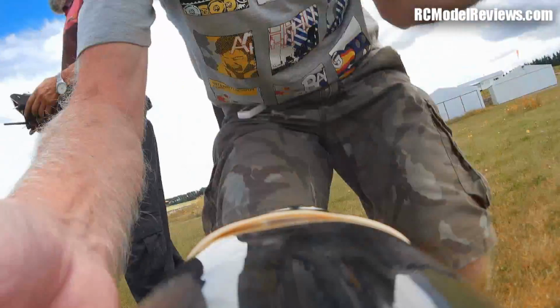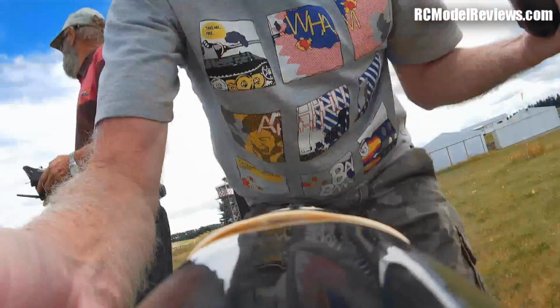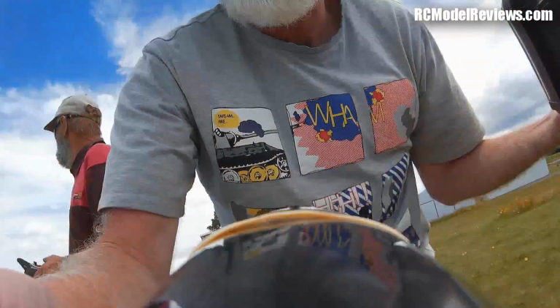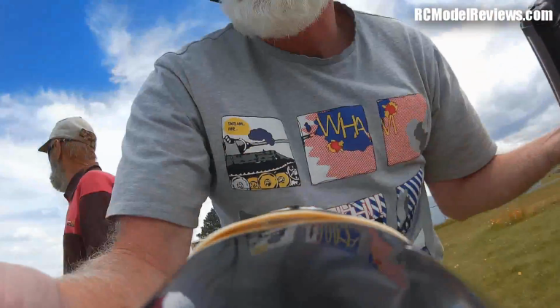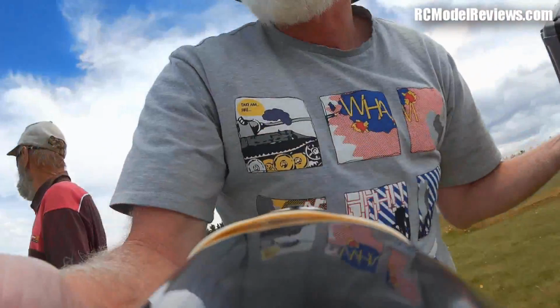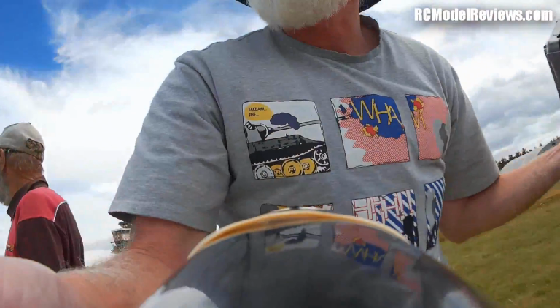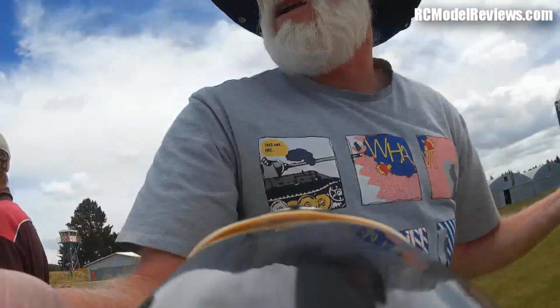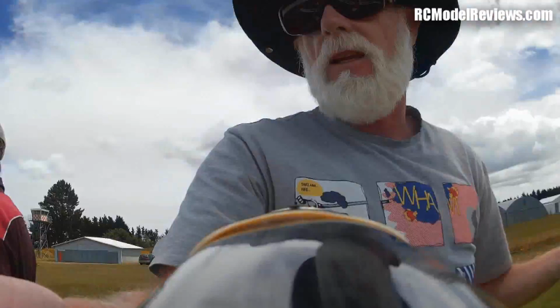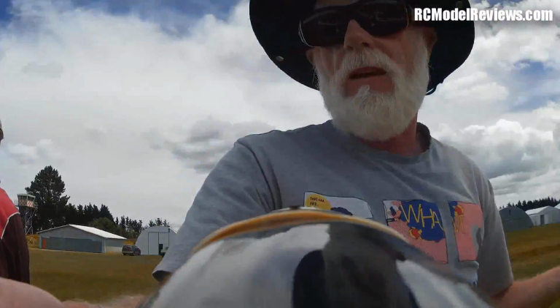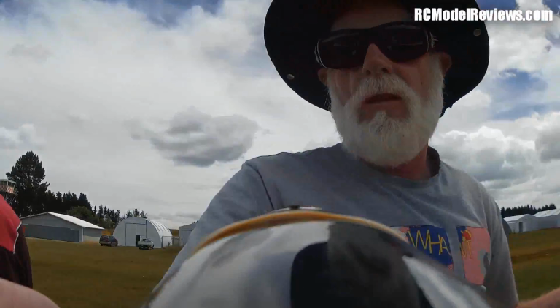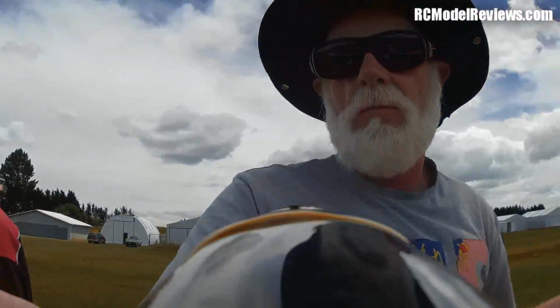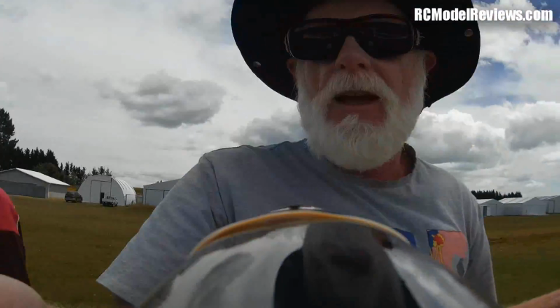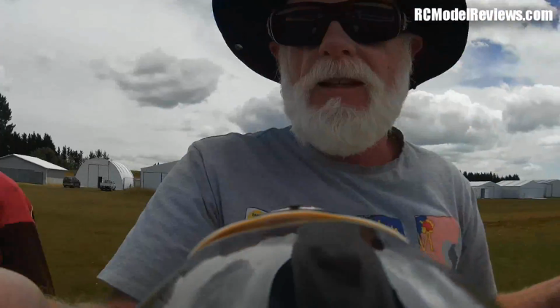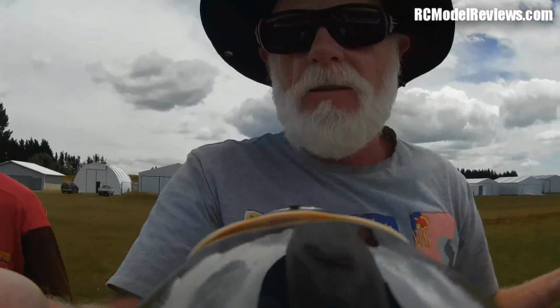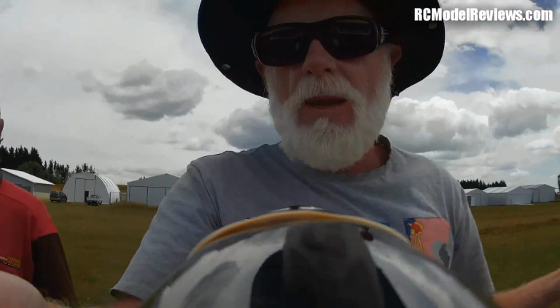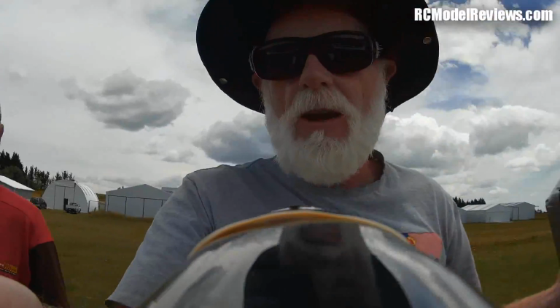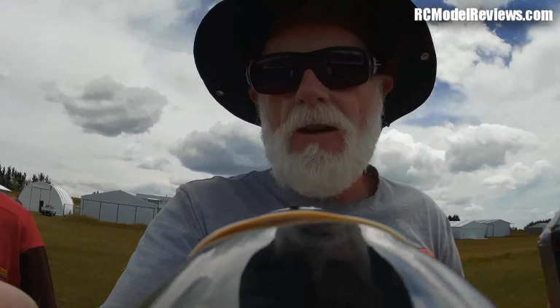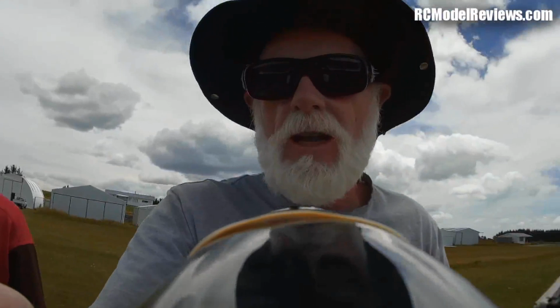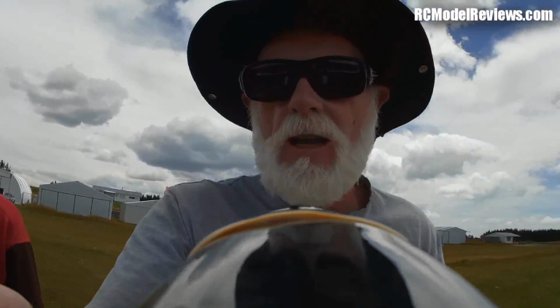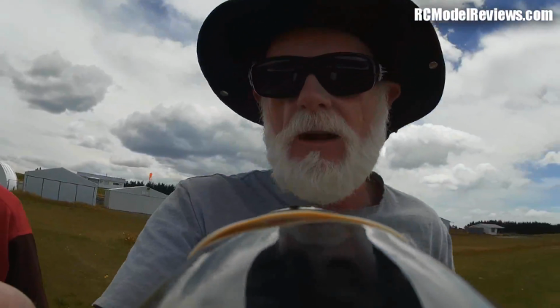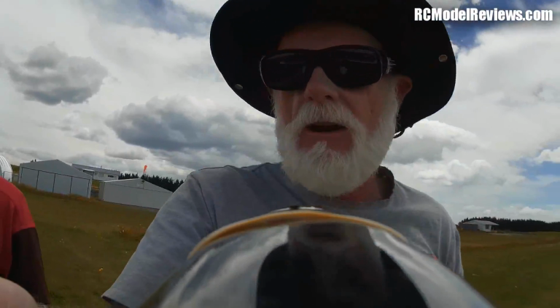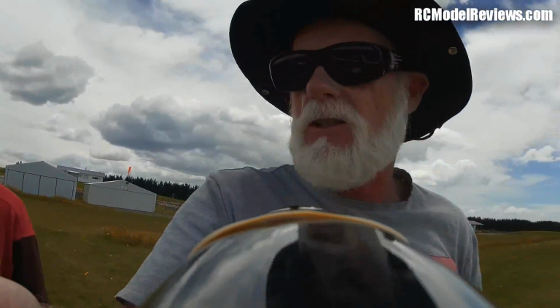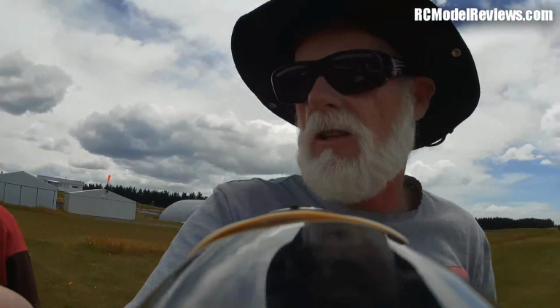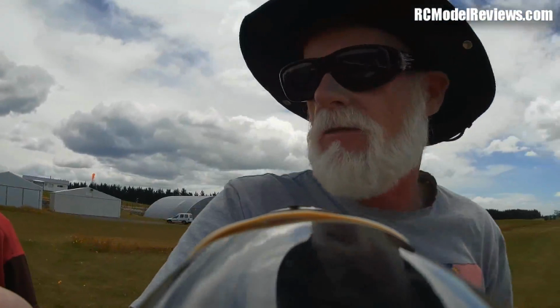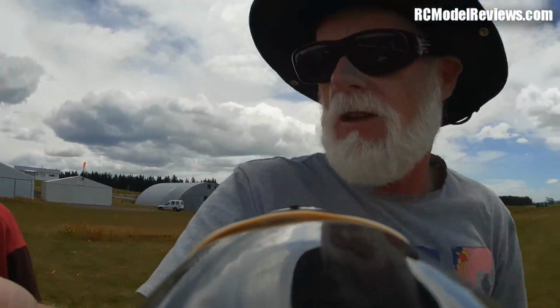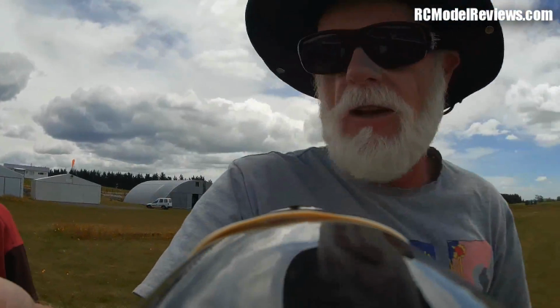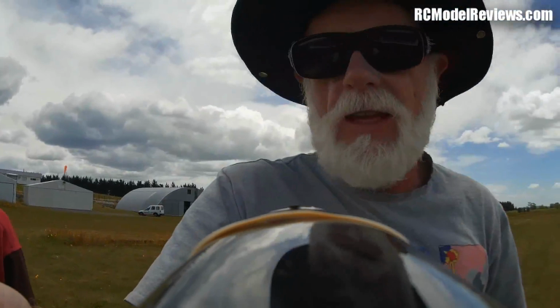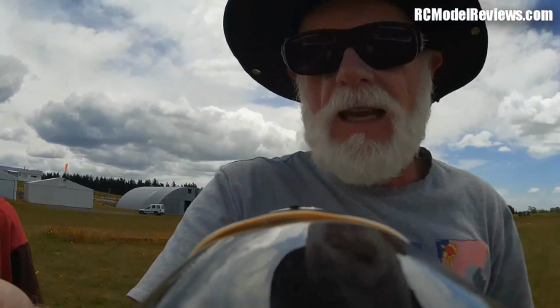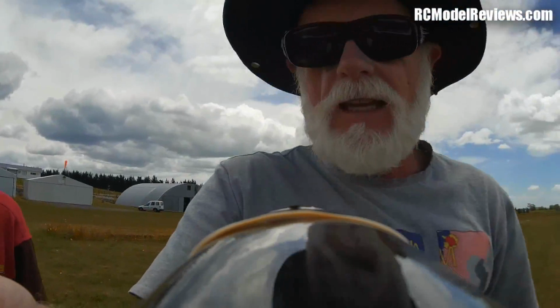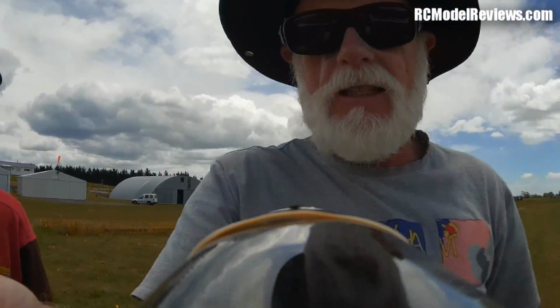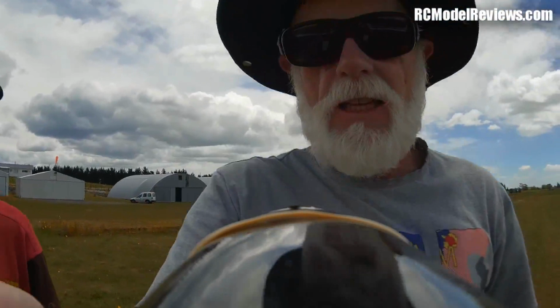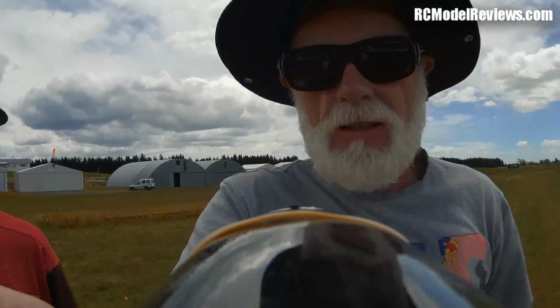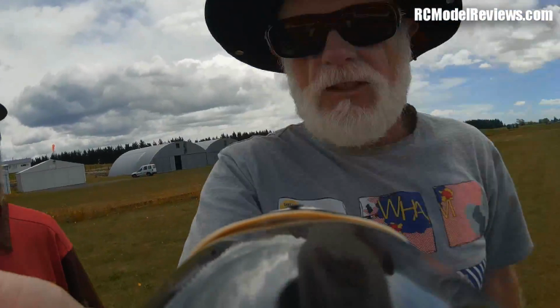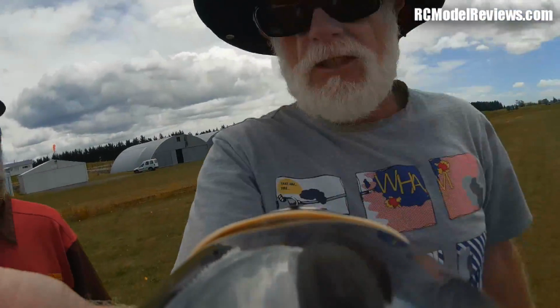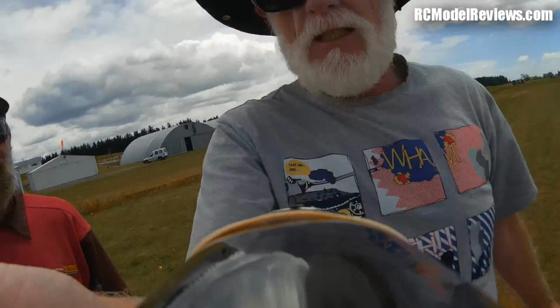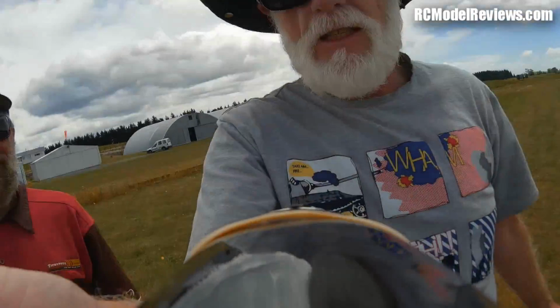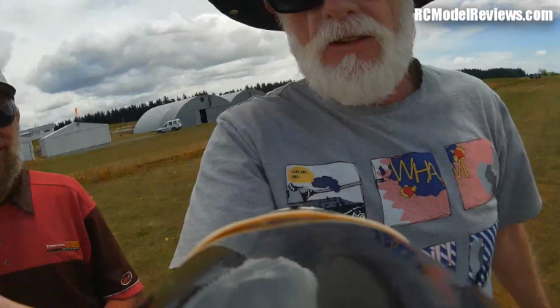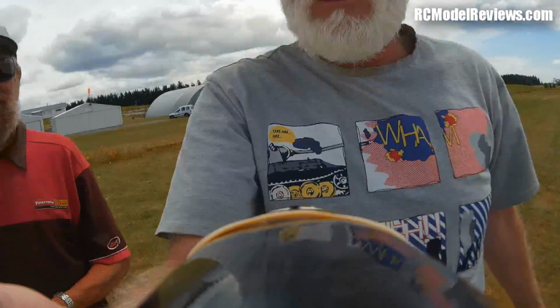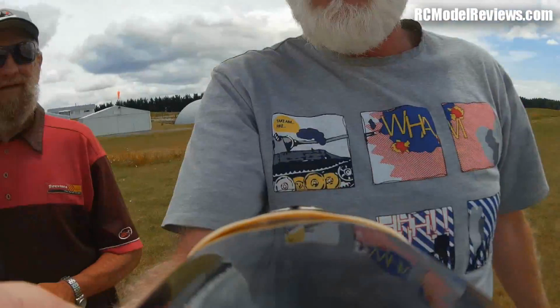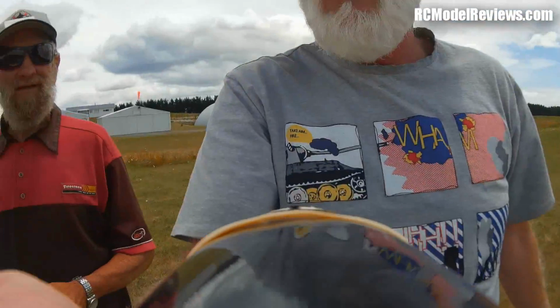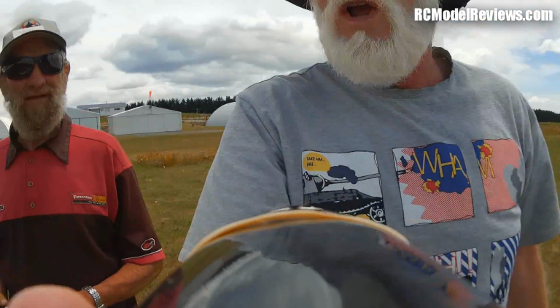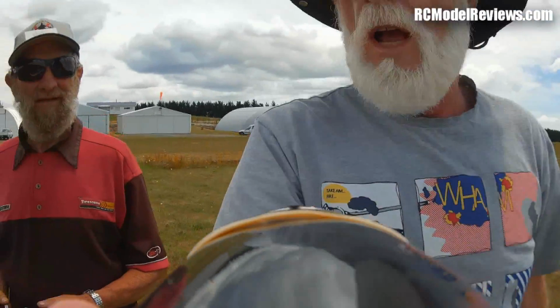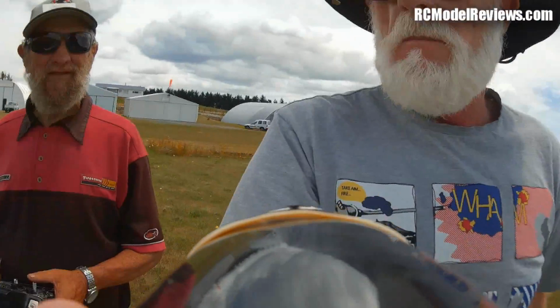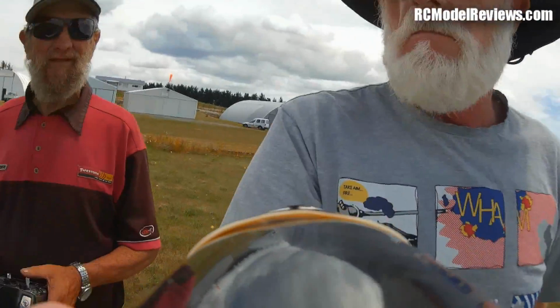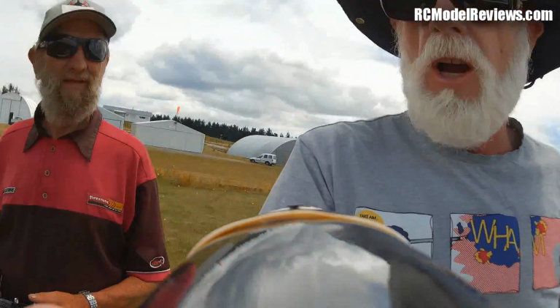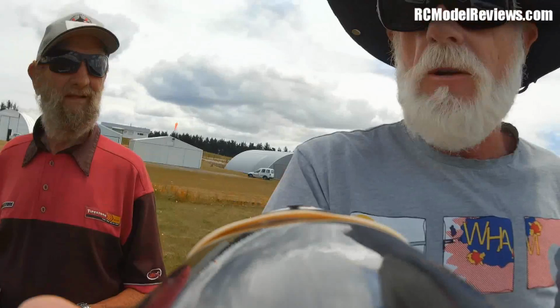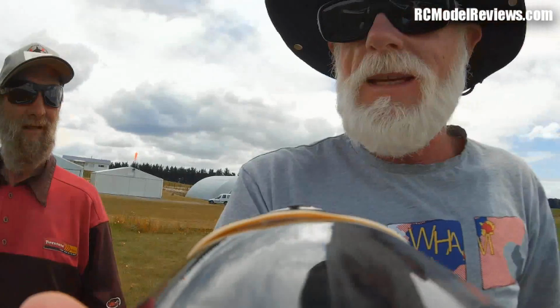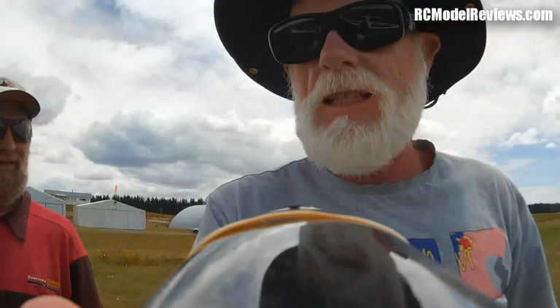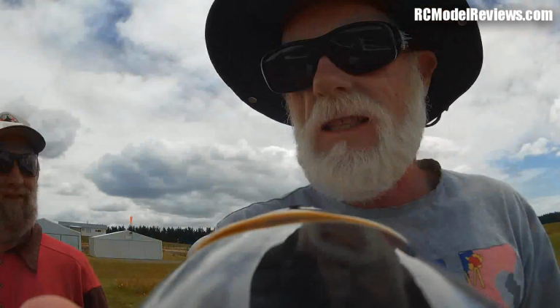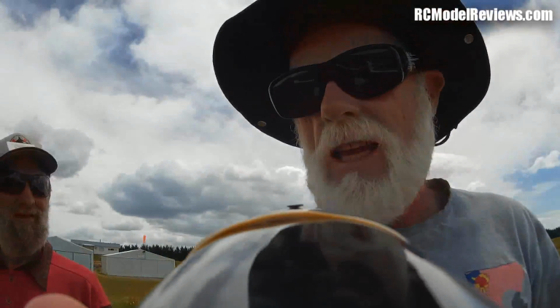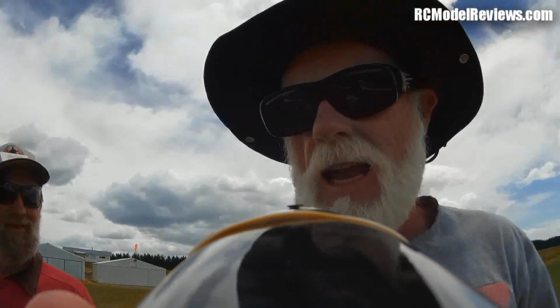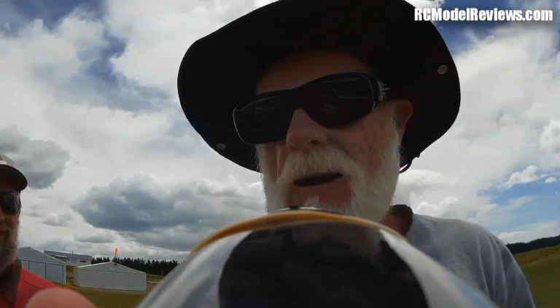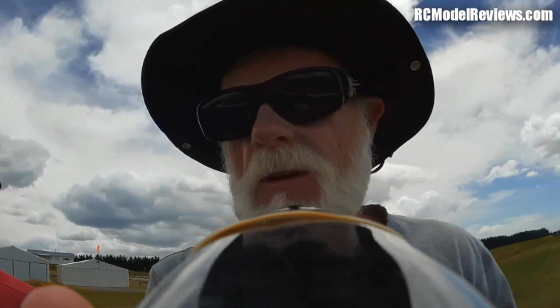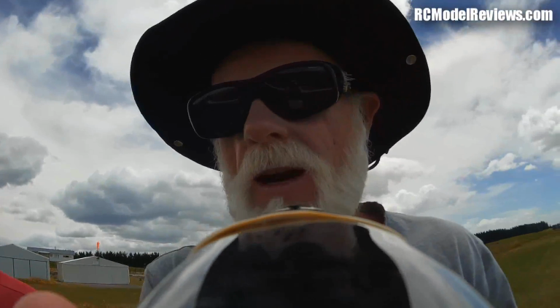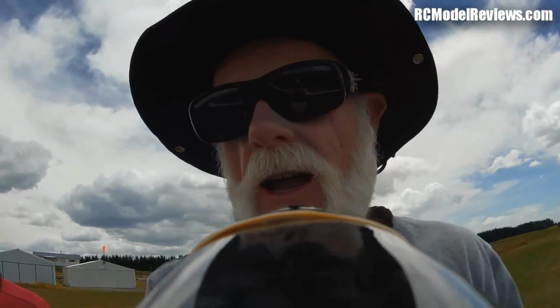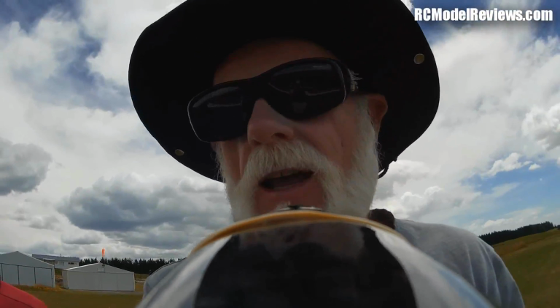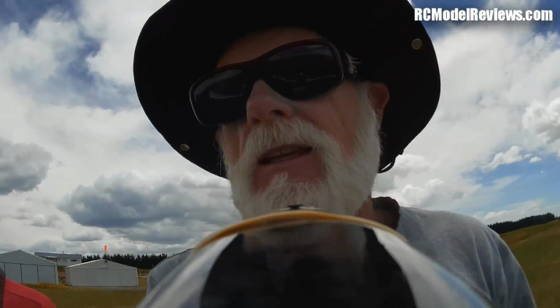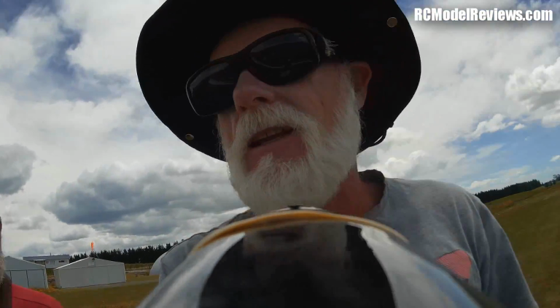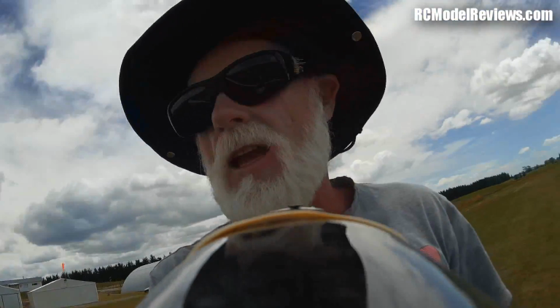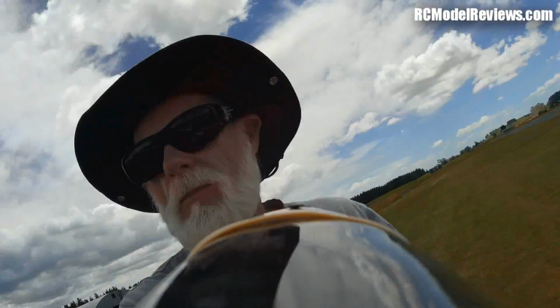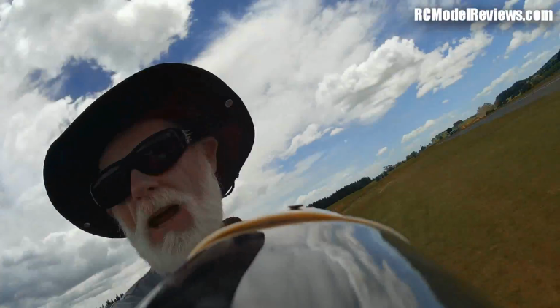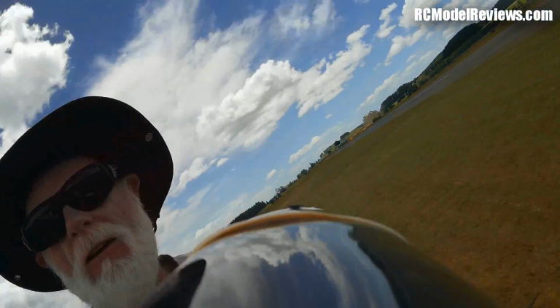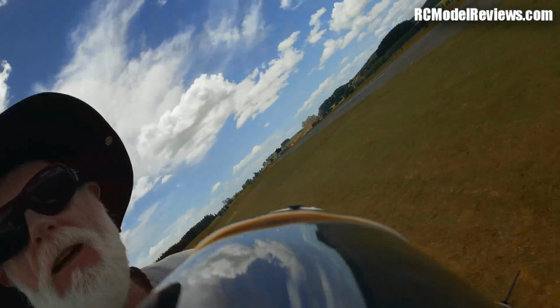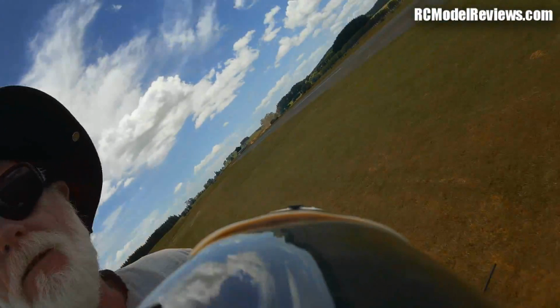Okay, I'm going to give the plane to Barry now. Barry's going to fly the AXN to test out the new Mobius camera. Here you go, Barry.